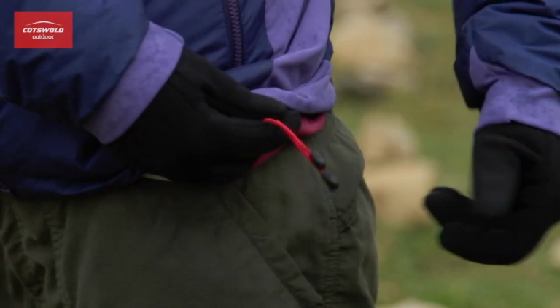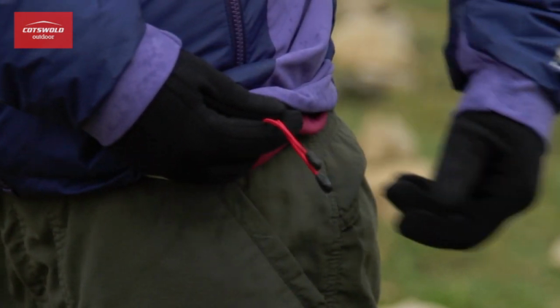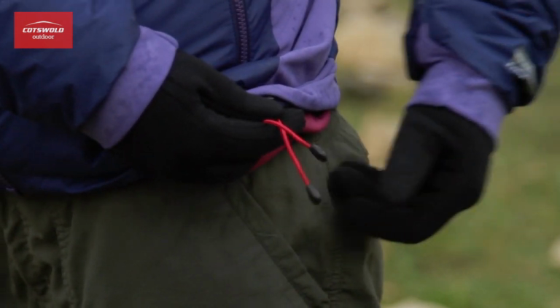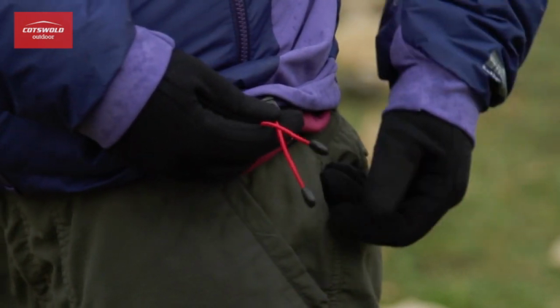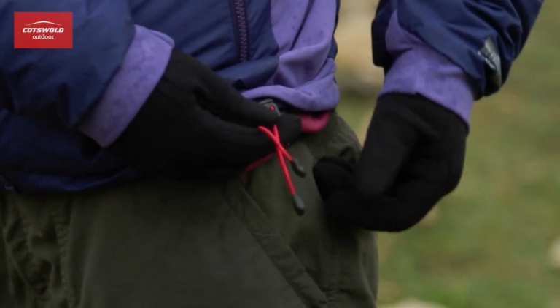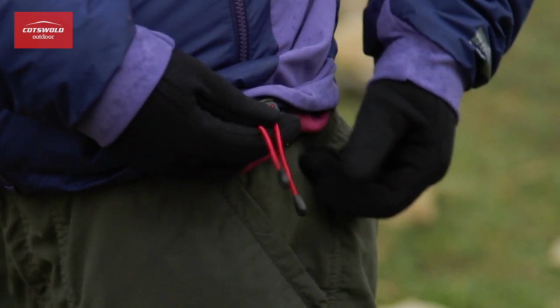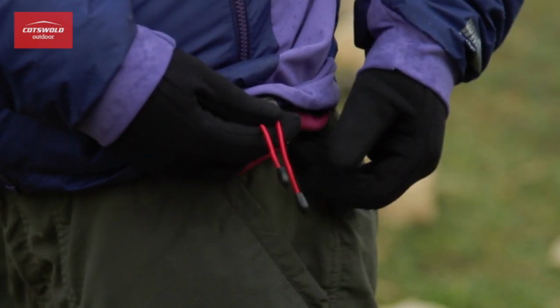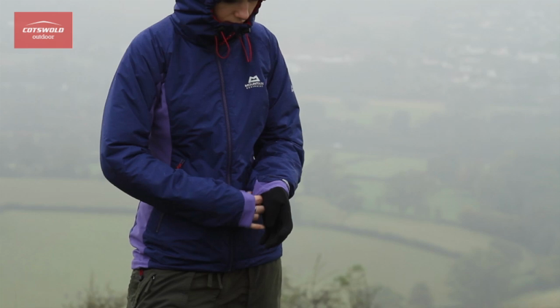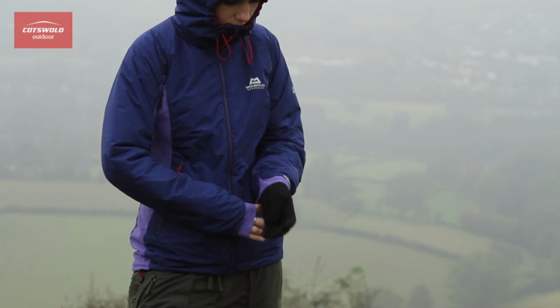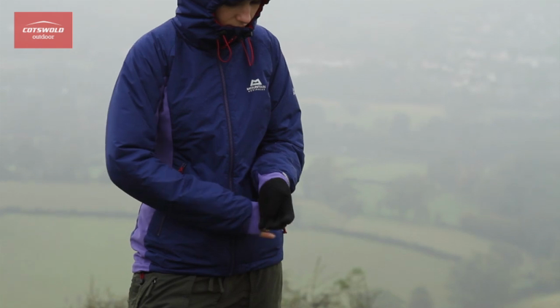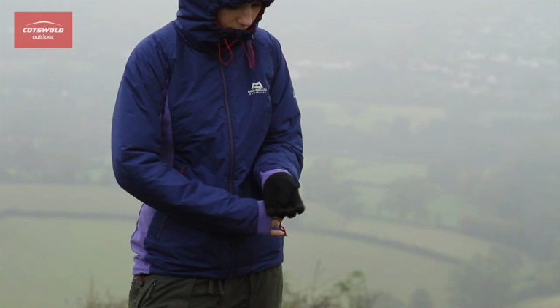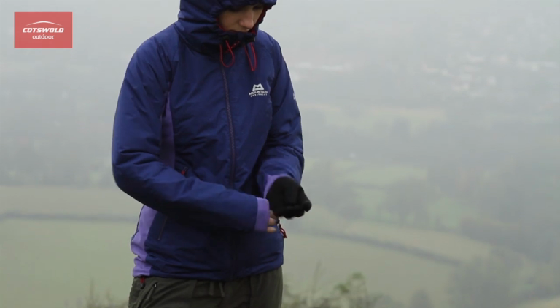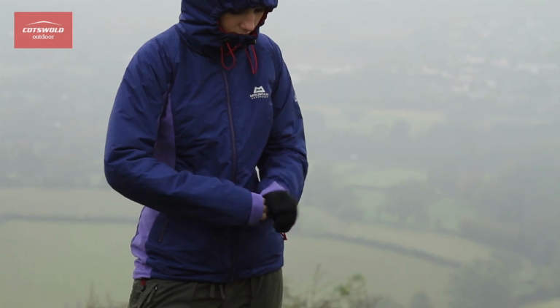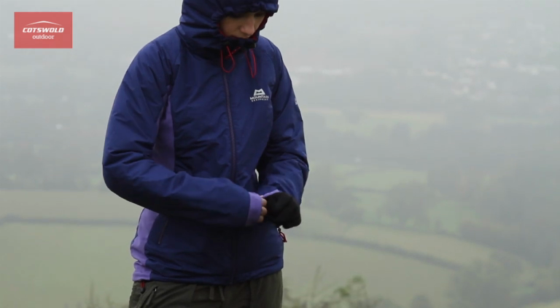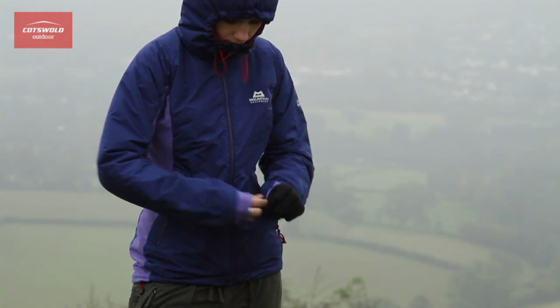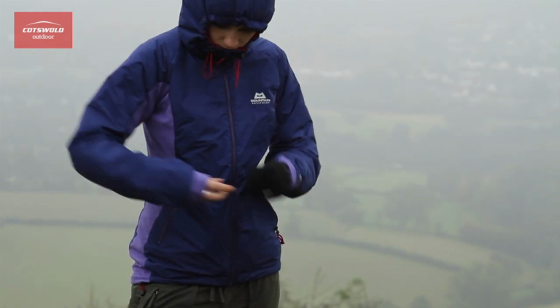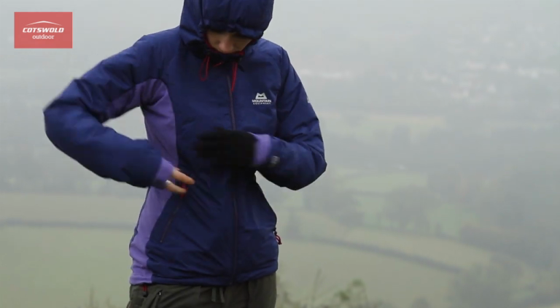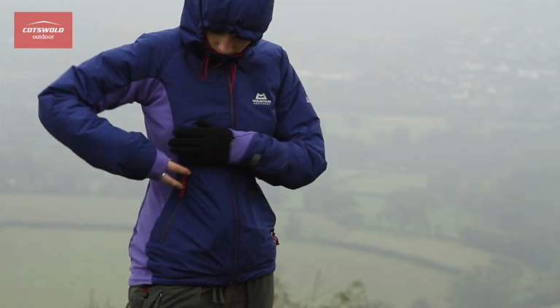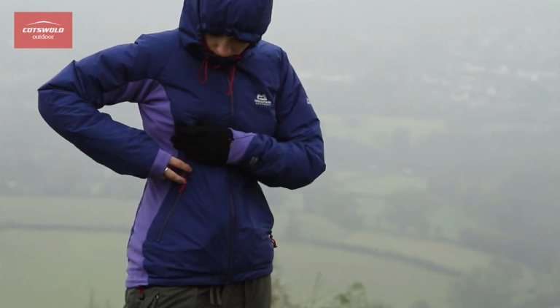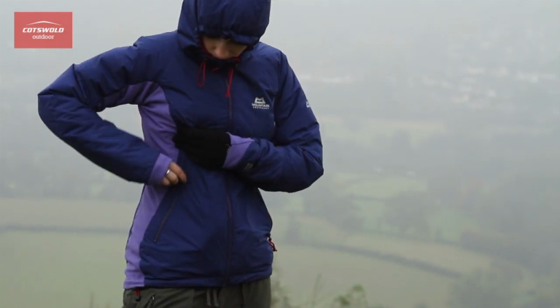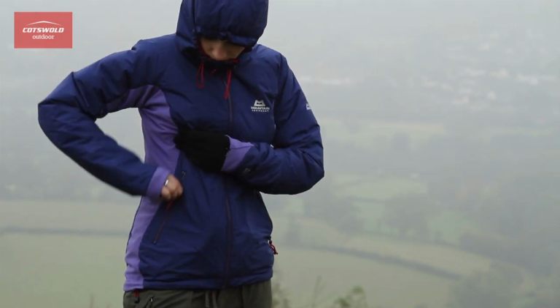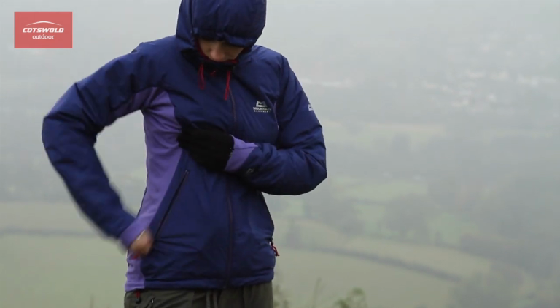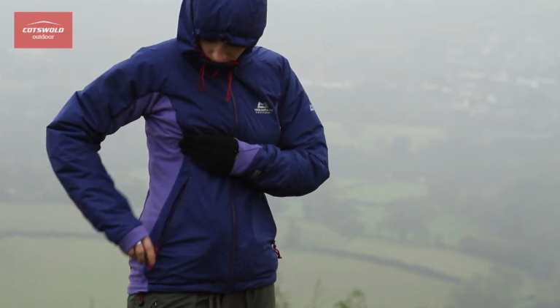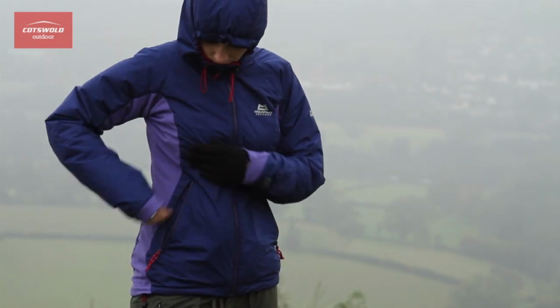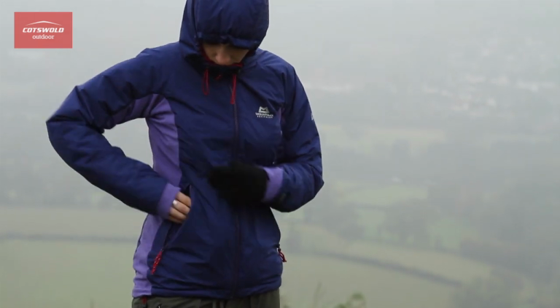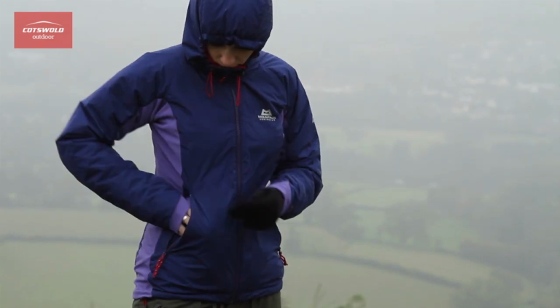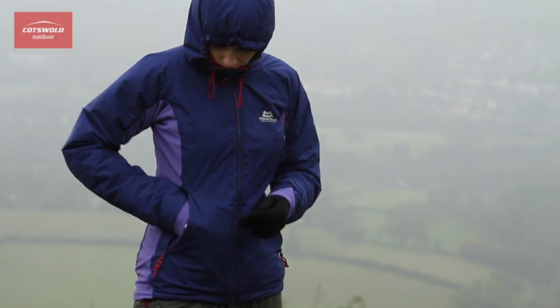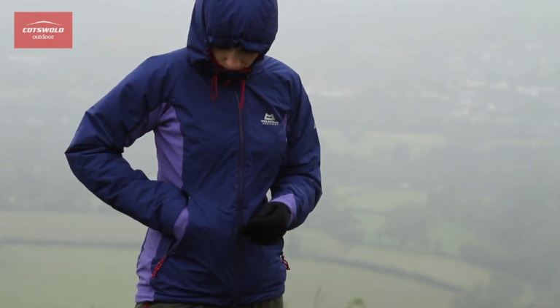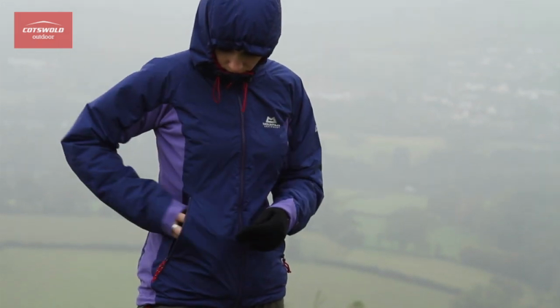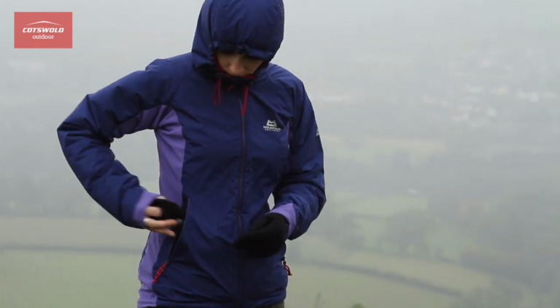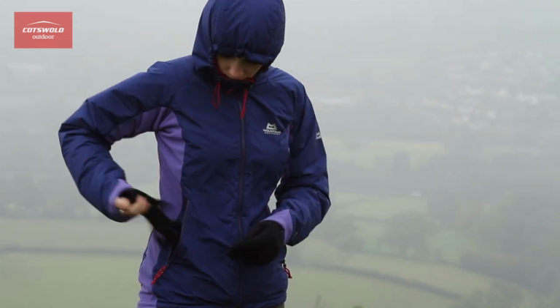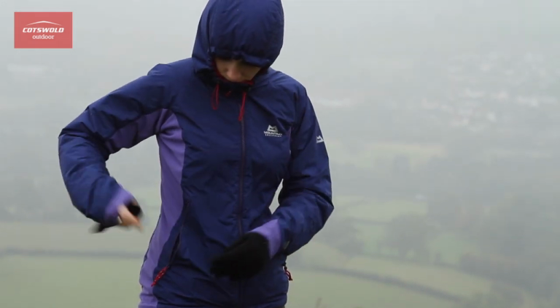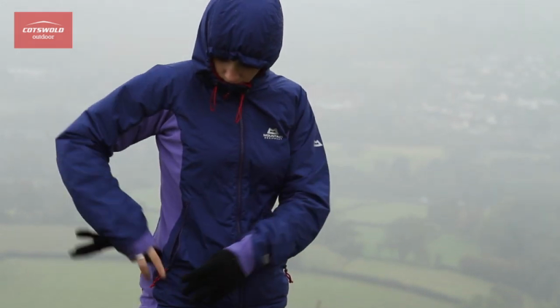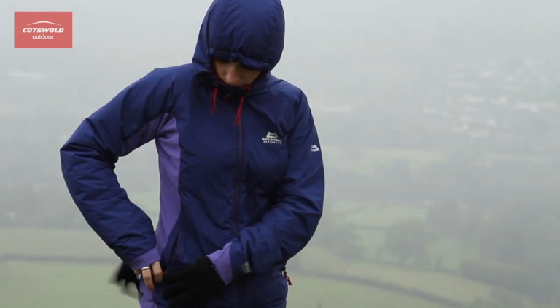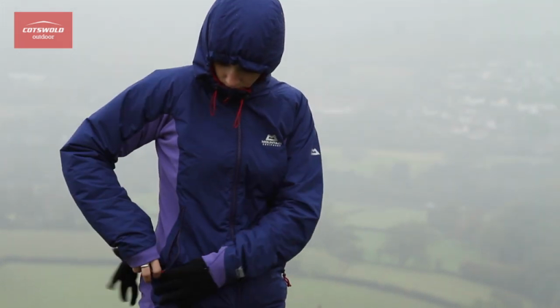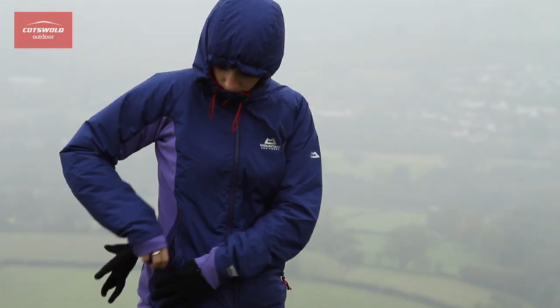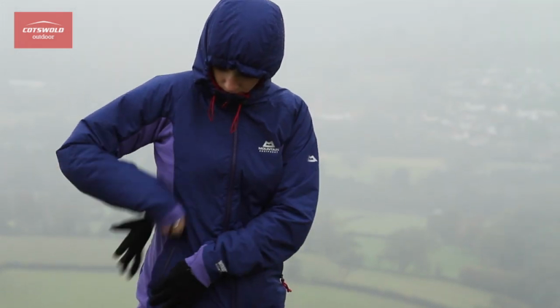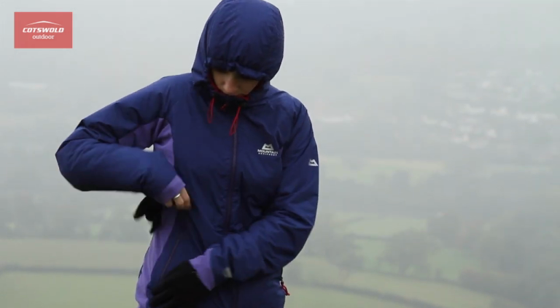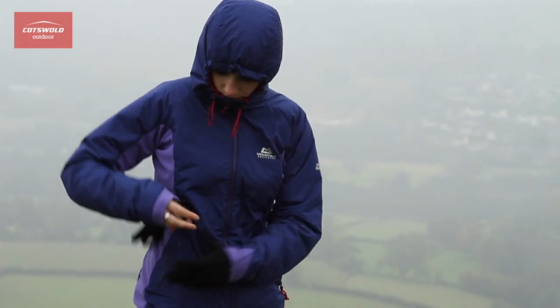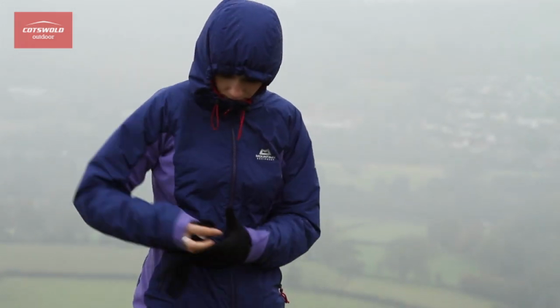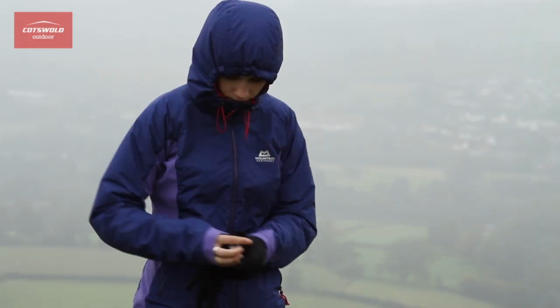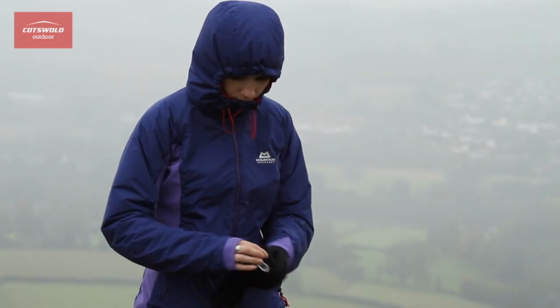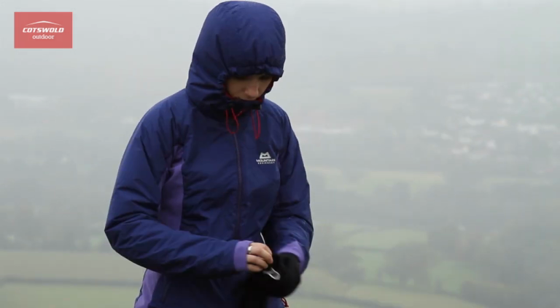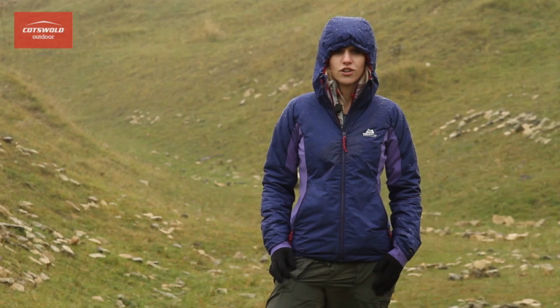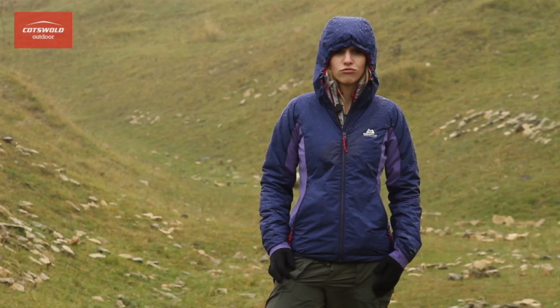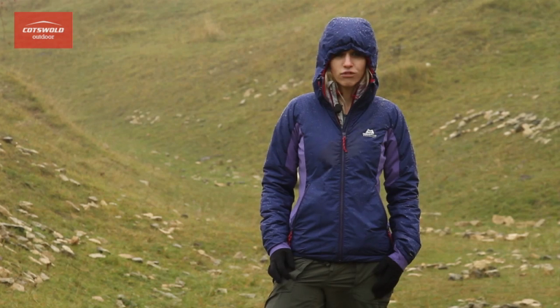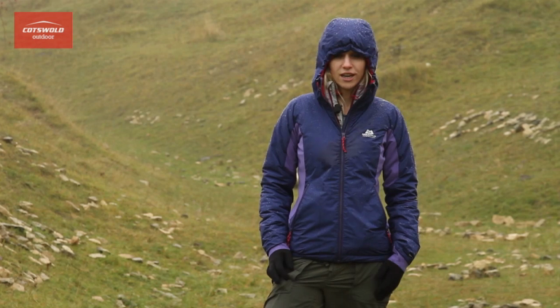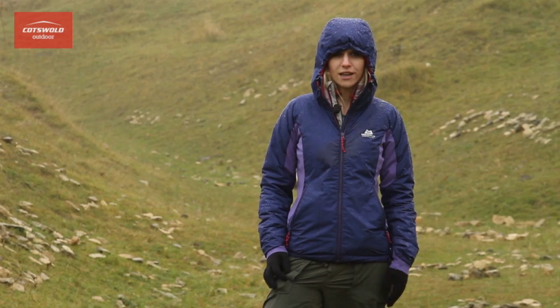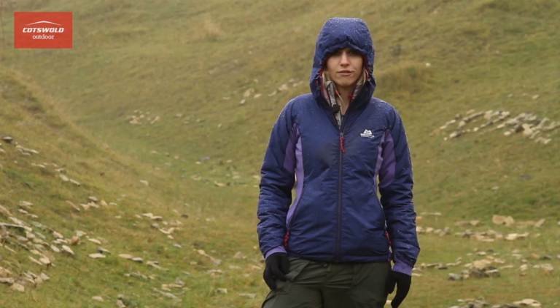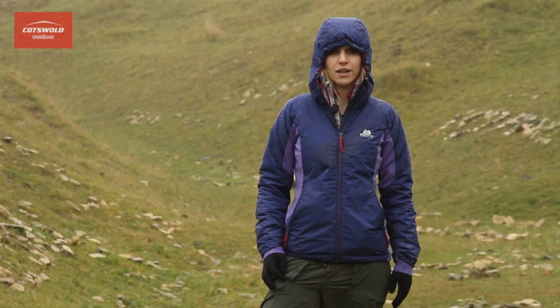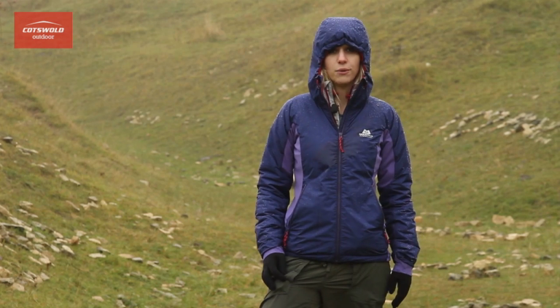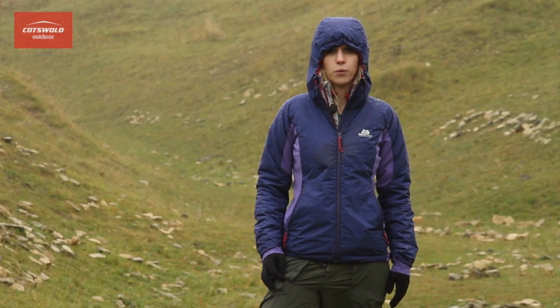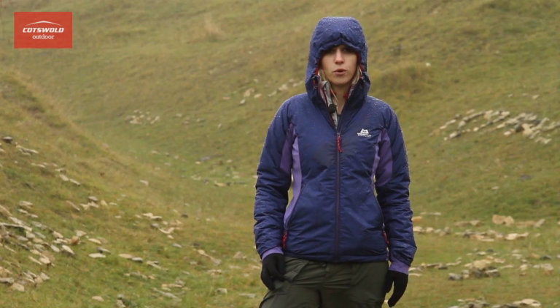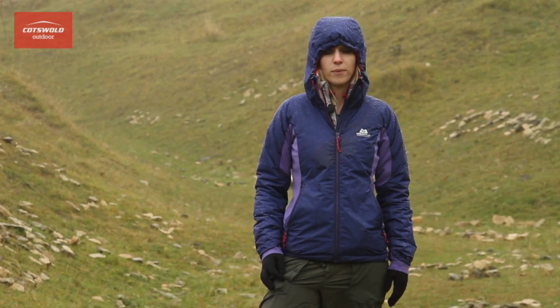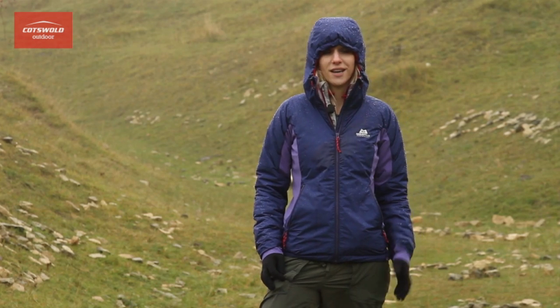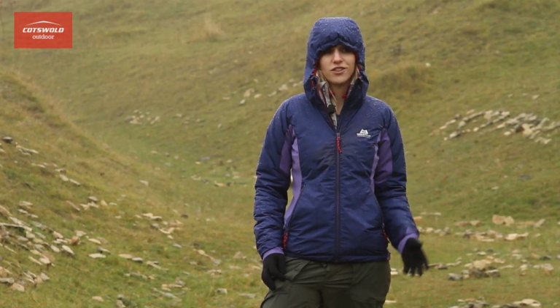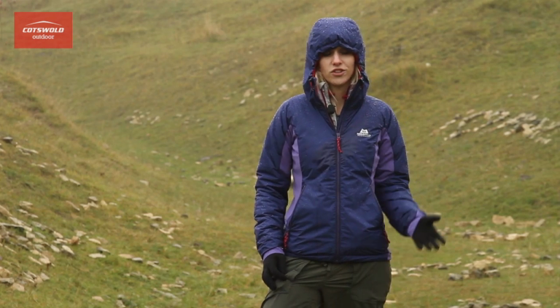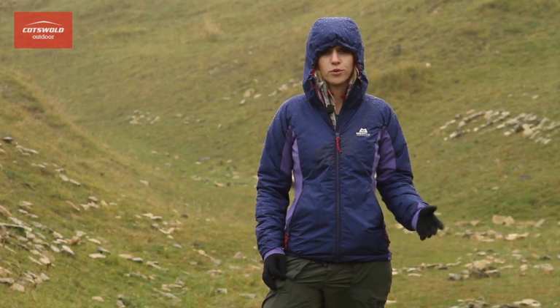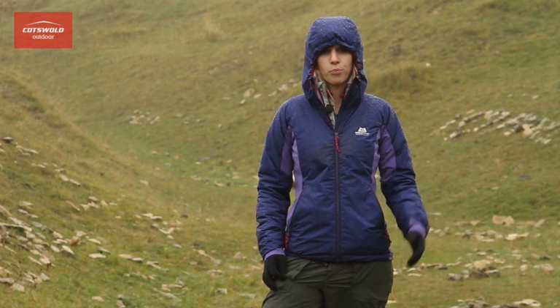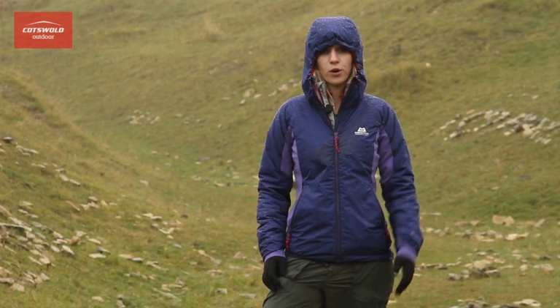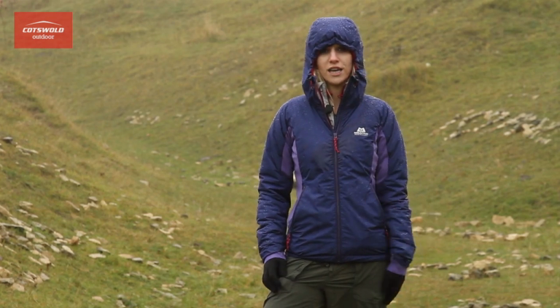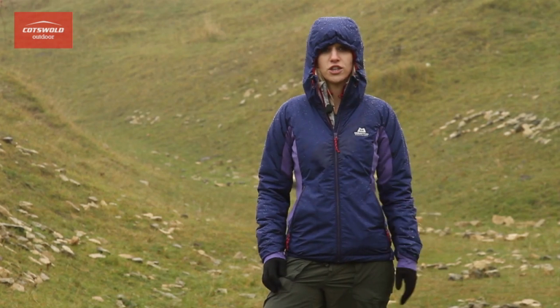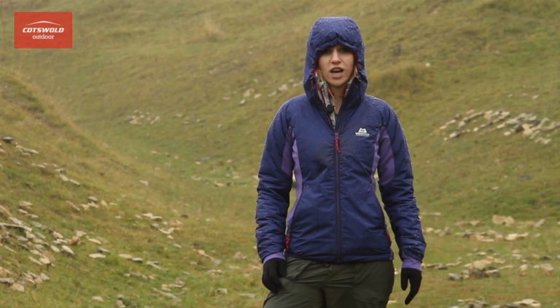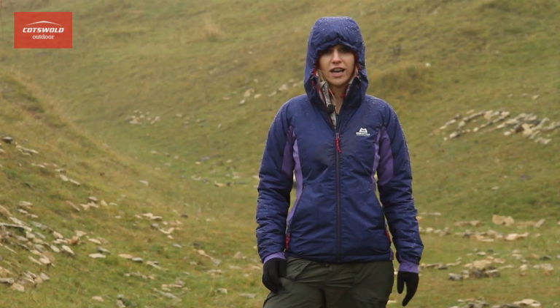Even though the seams on this jacket aren't taped, as you can see it's very very water resistant, really really warm and it's just a brilliant jacket.